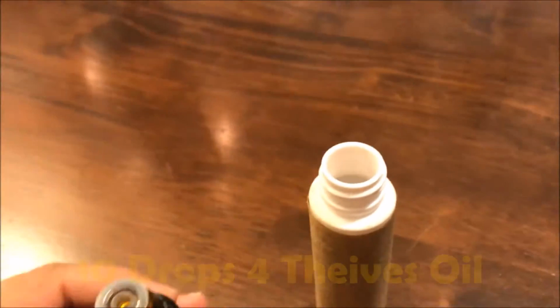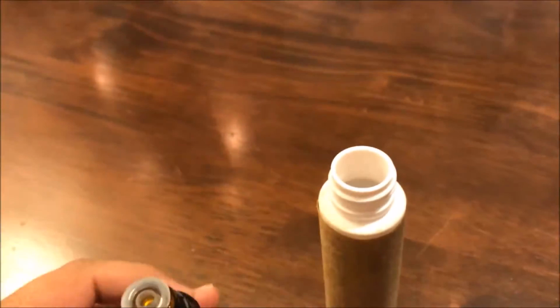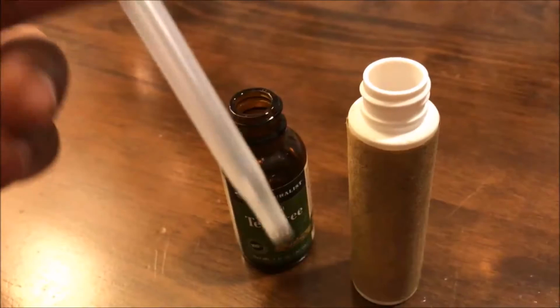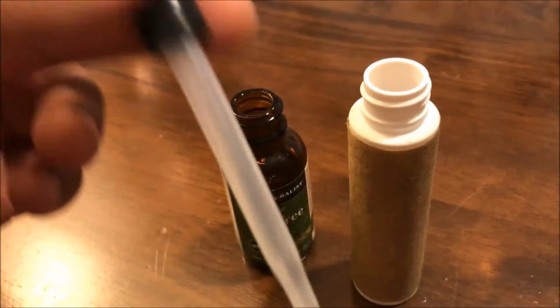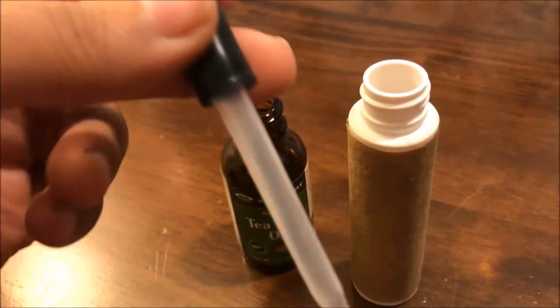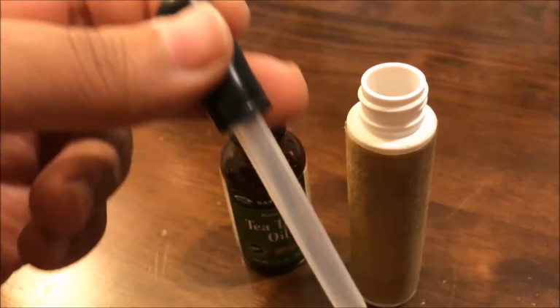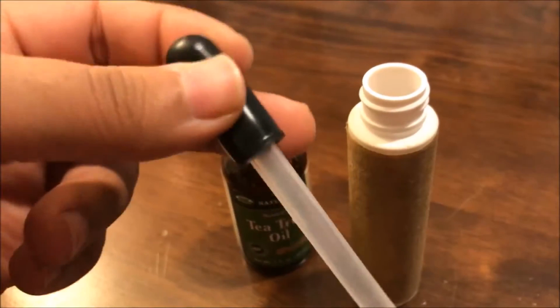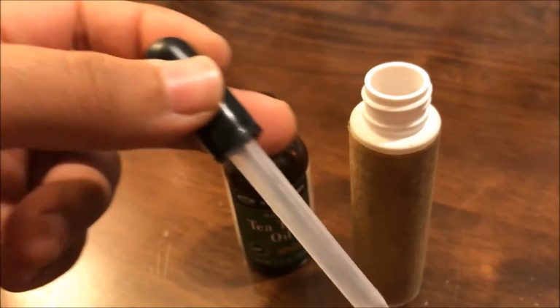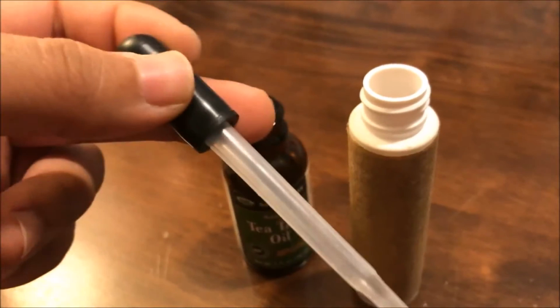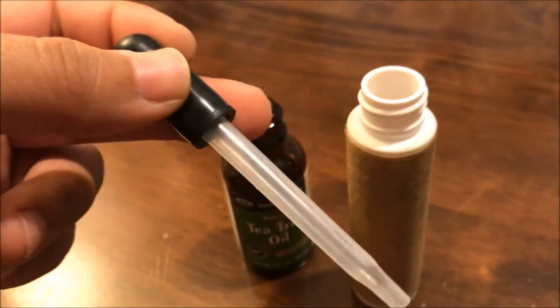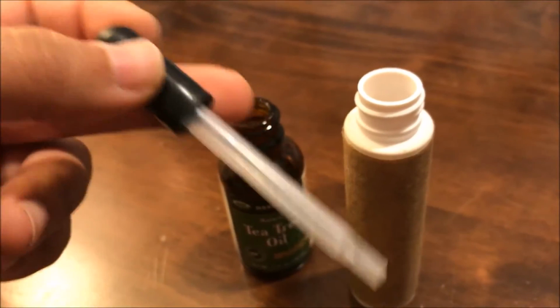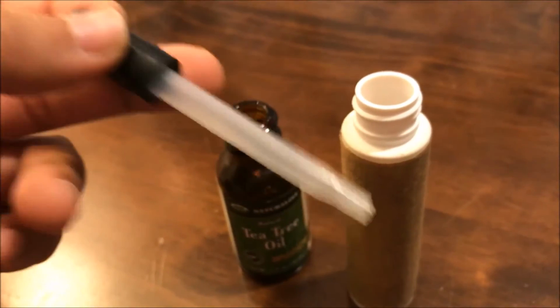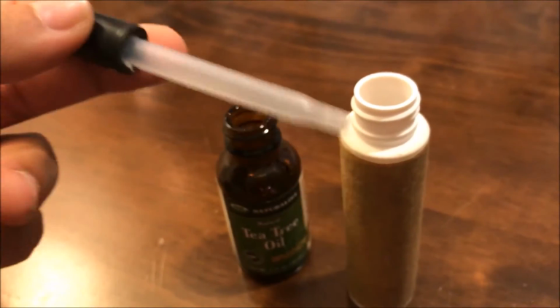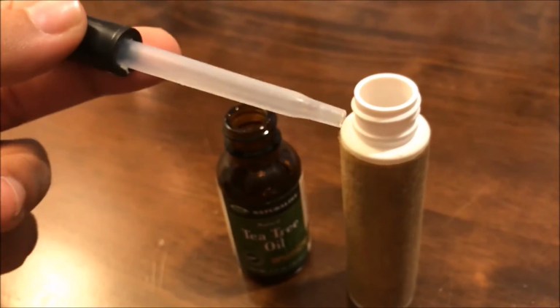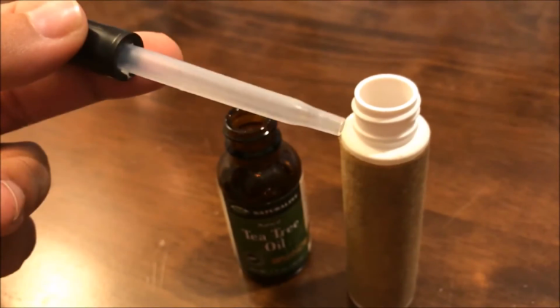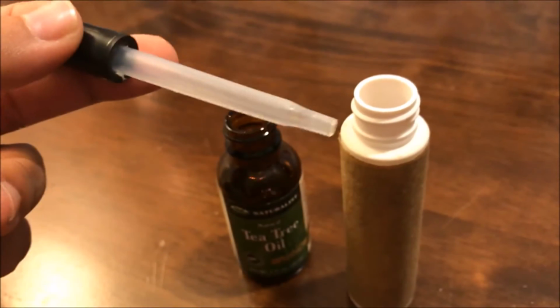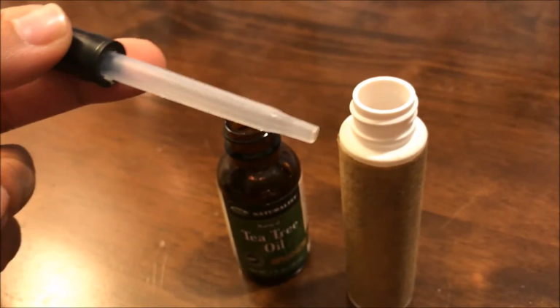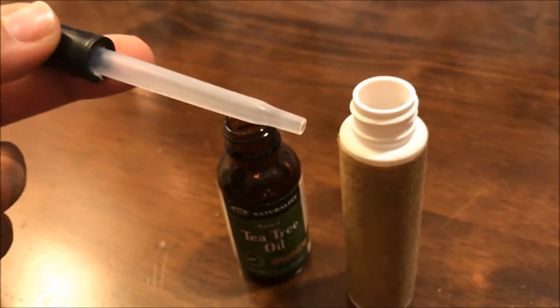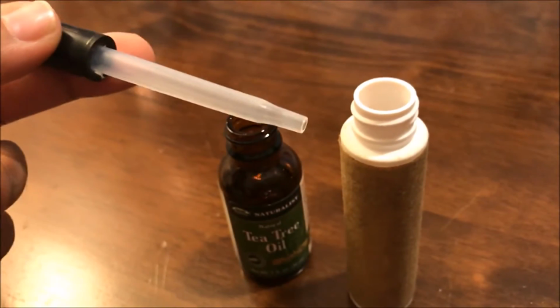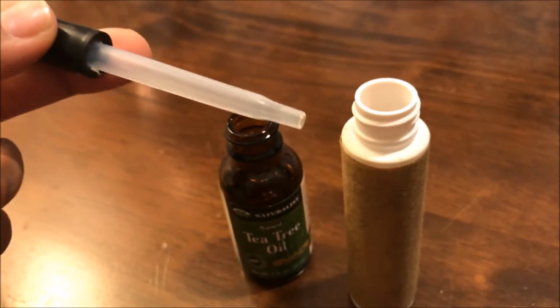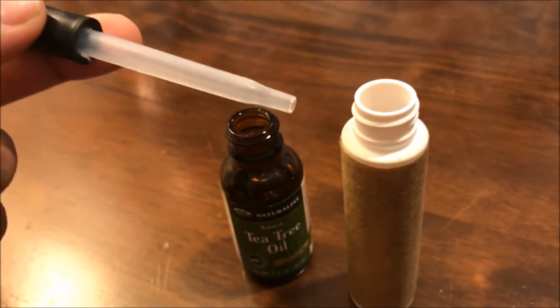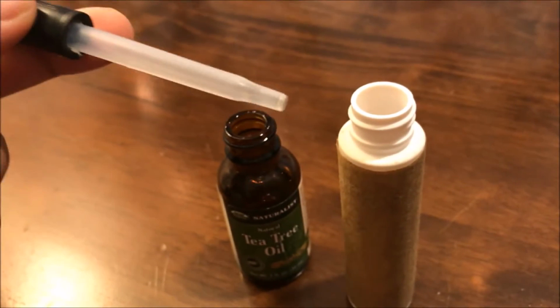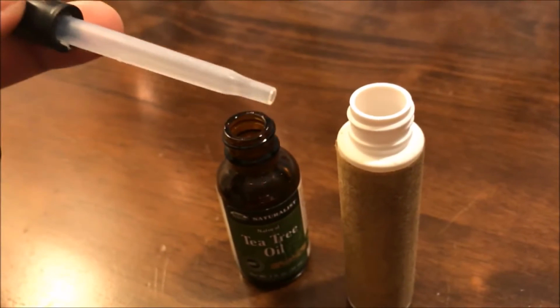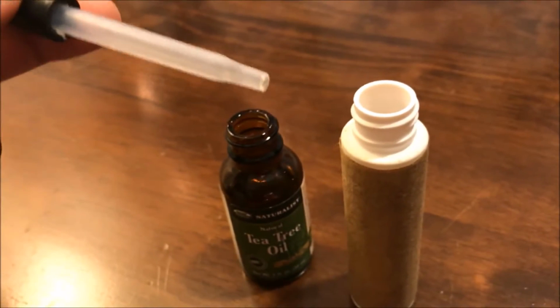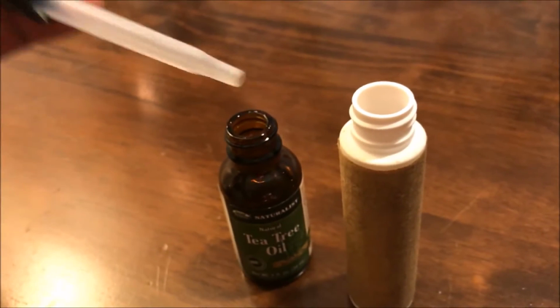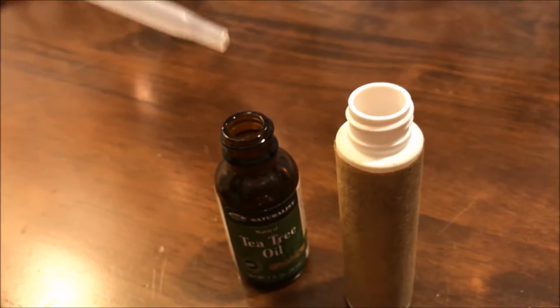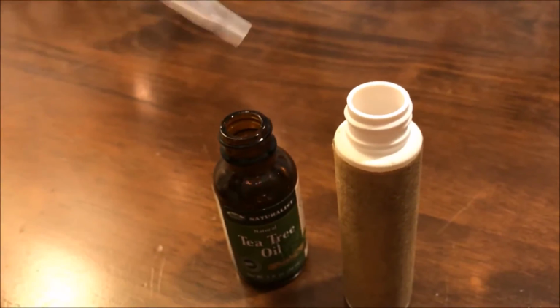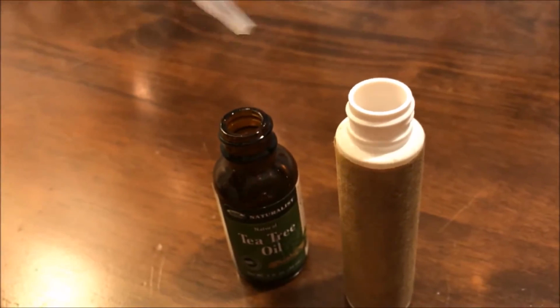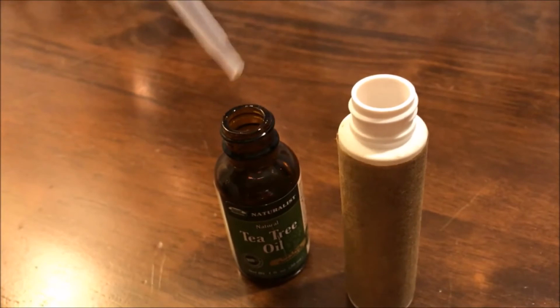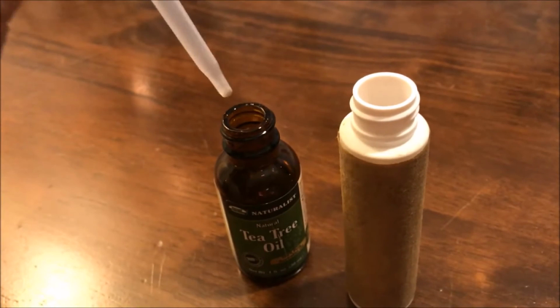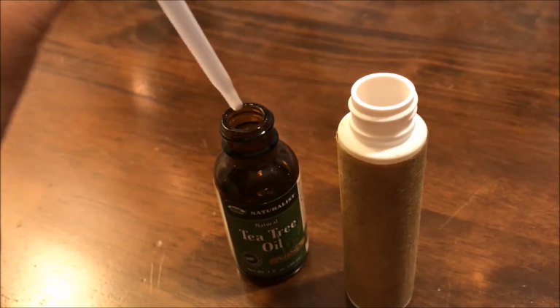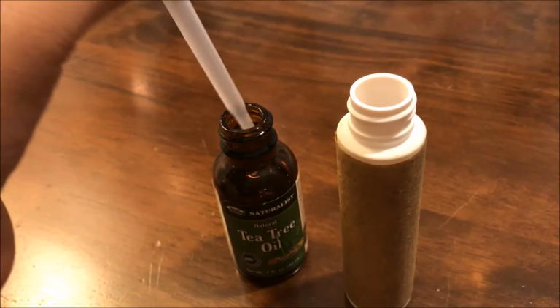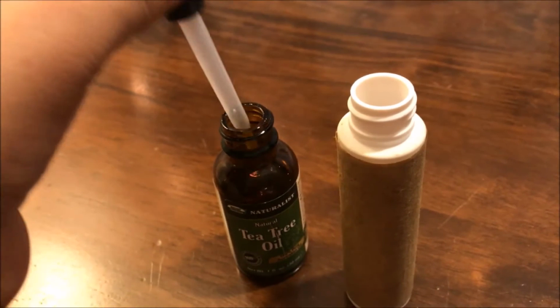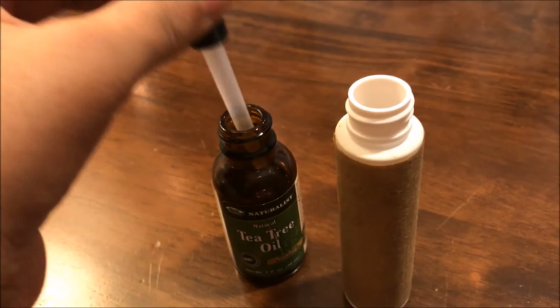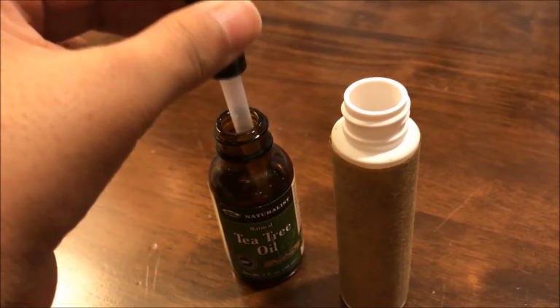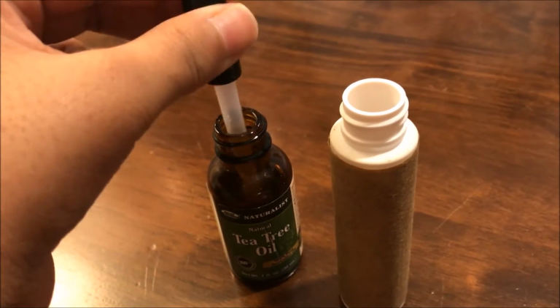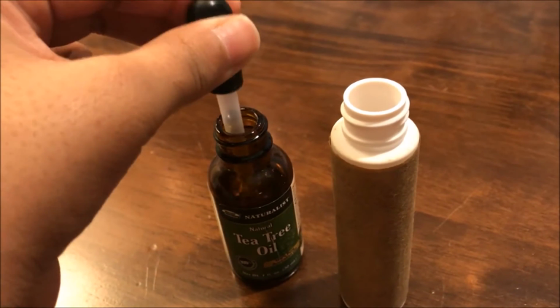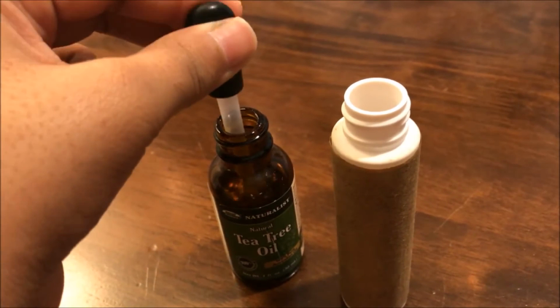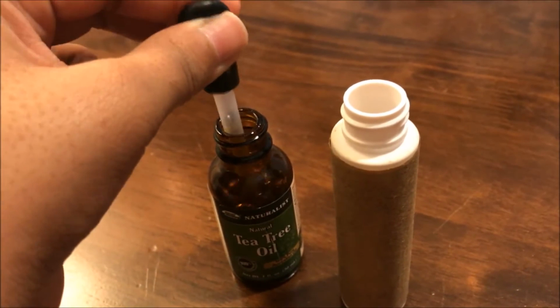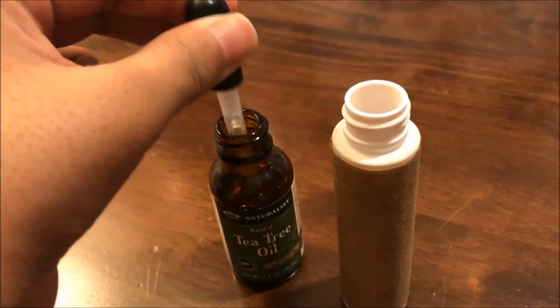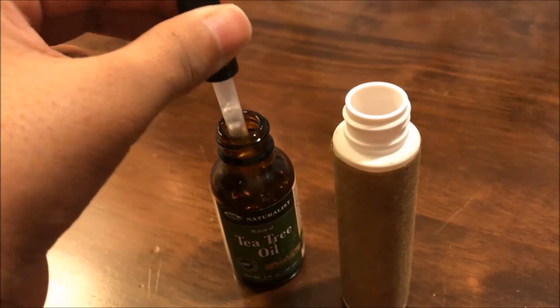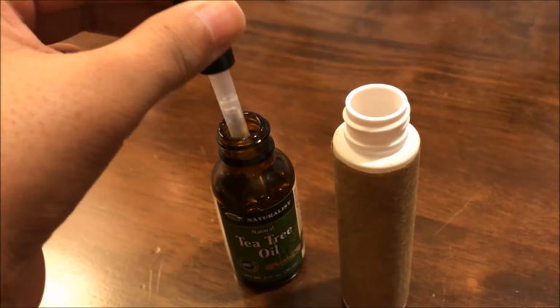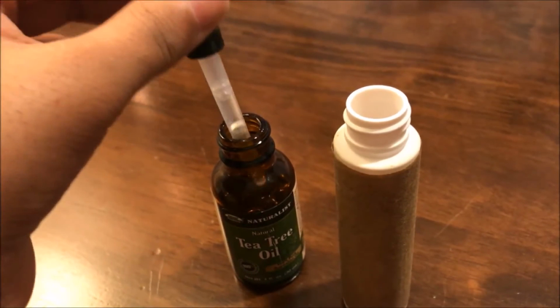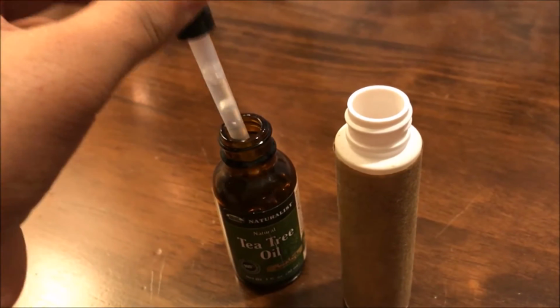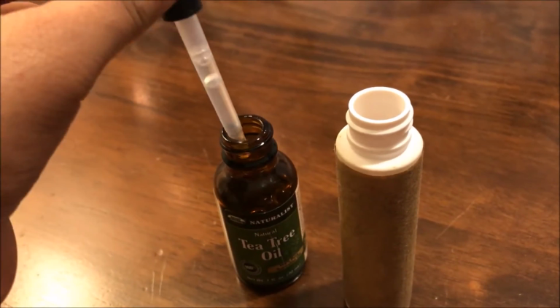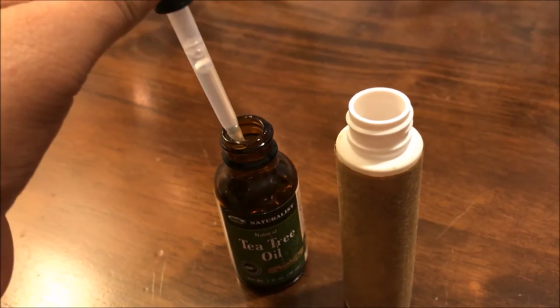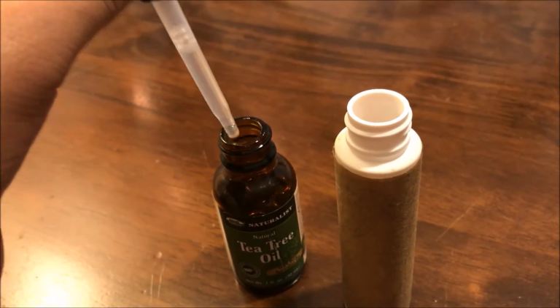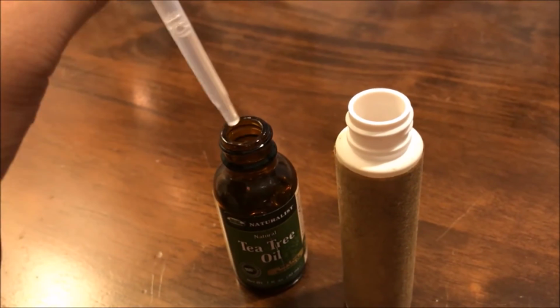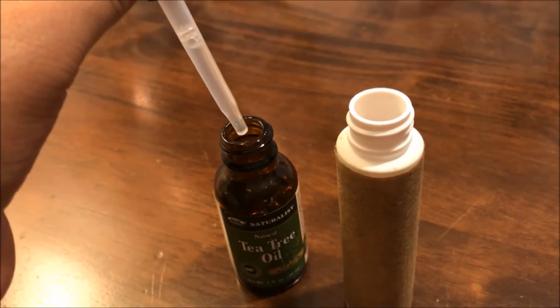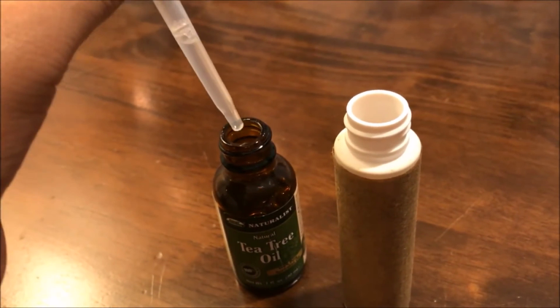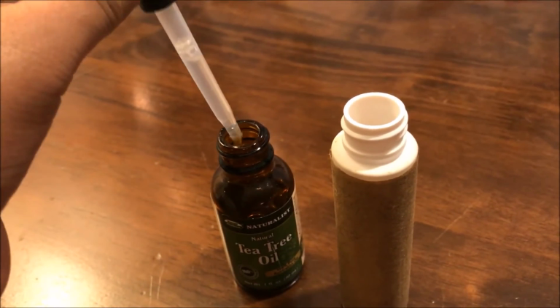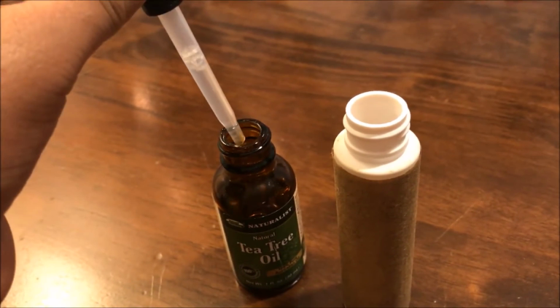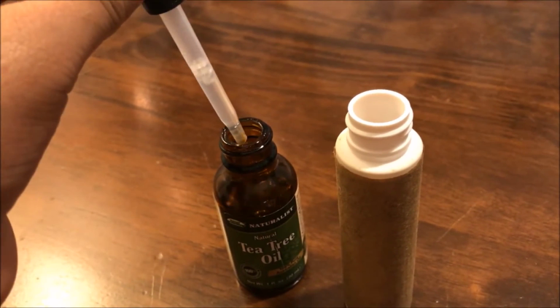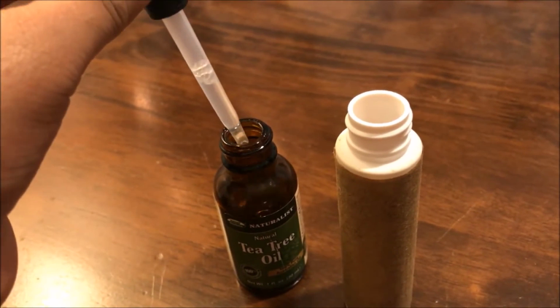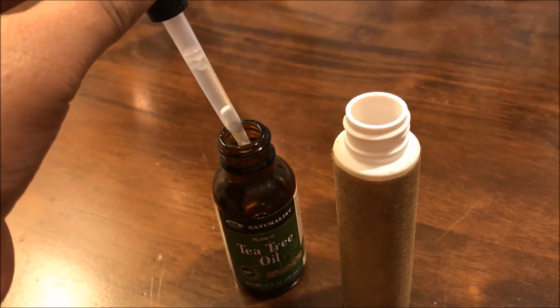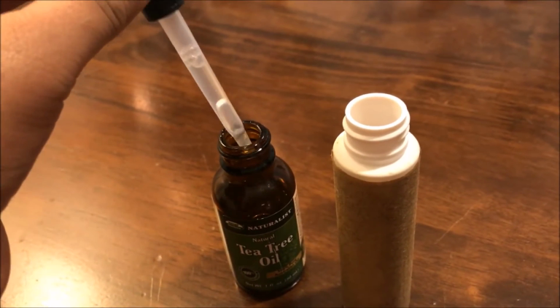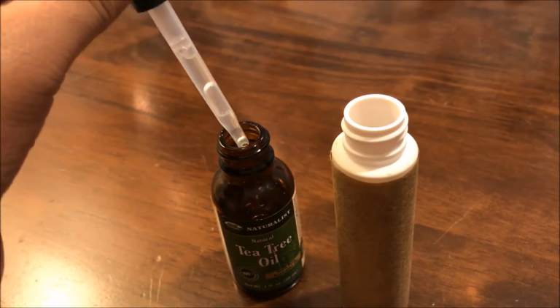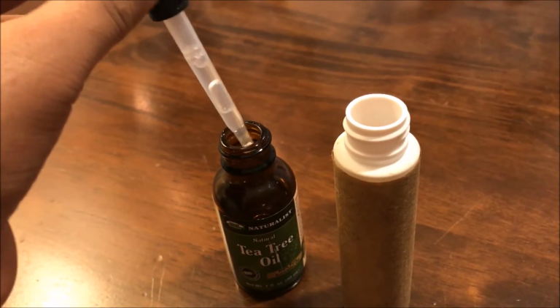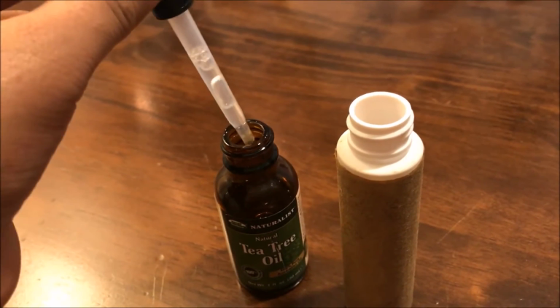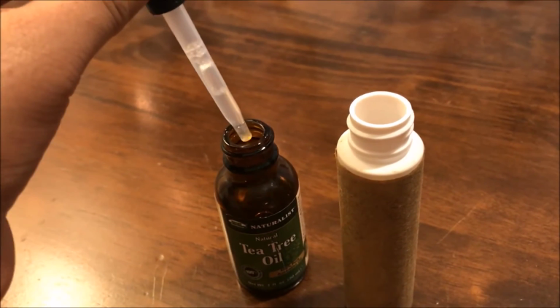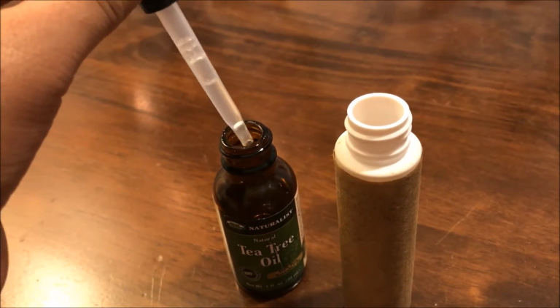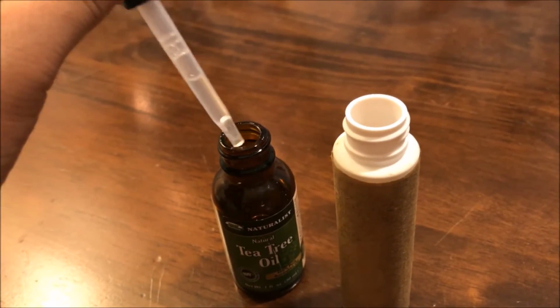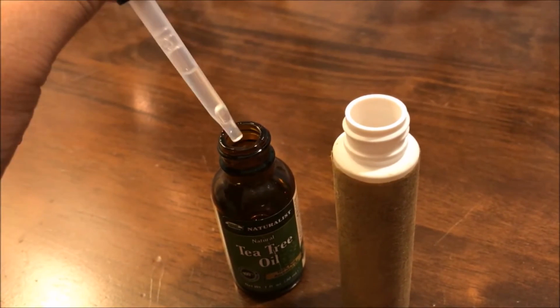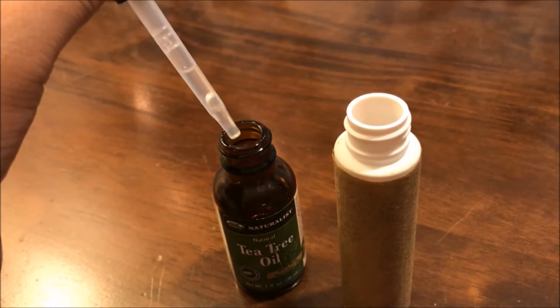For the tea tree oil, I'll be using a dropper. Fill it up and you just want to get about ten drops into the container.